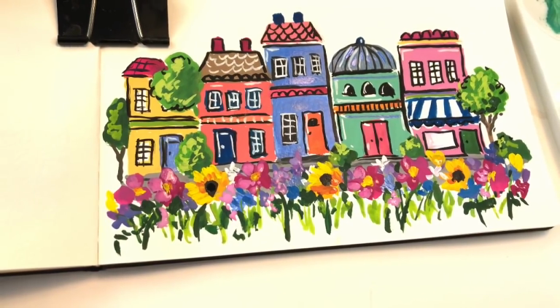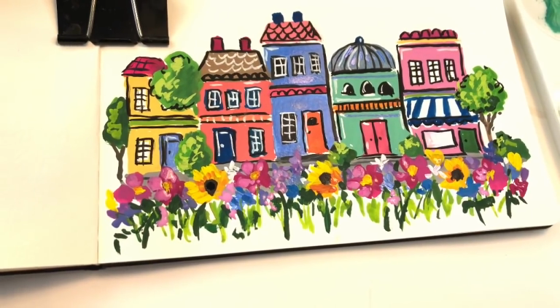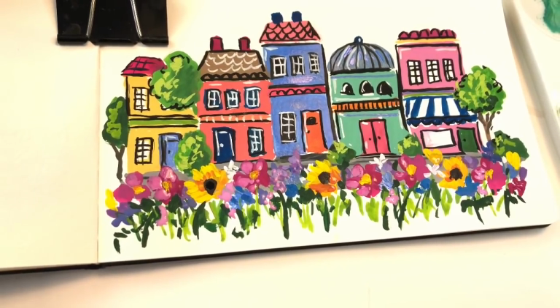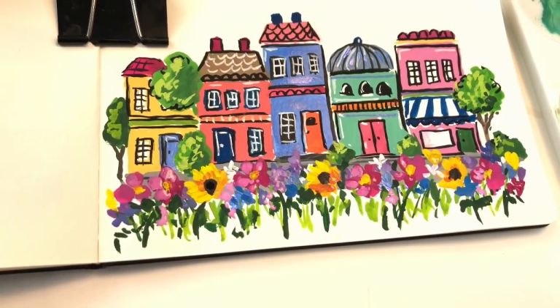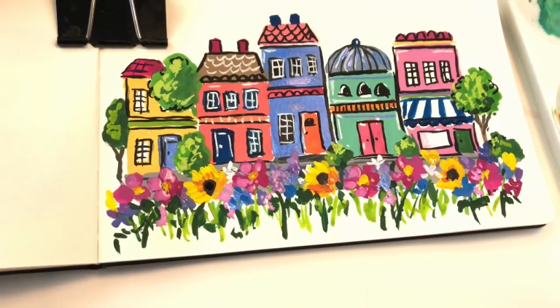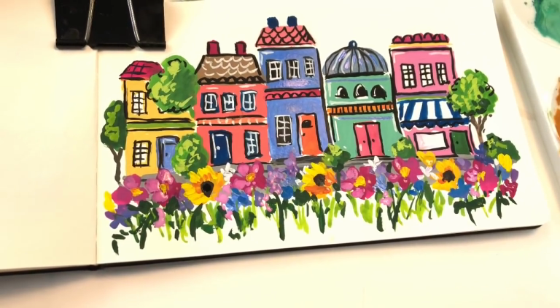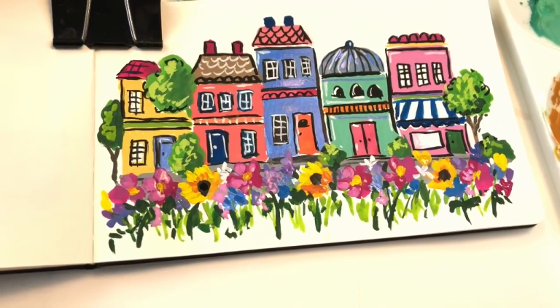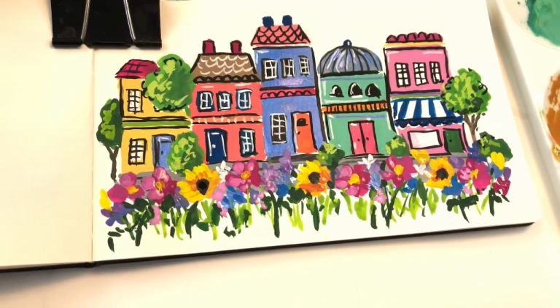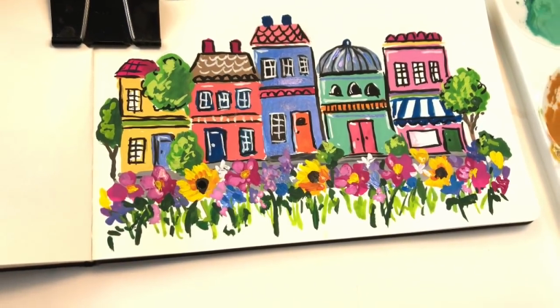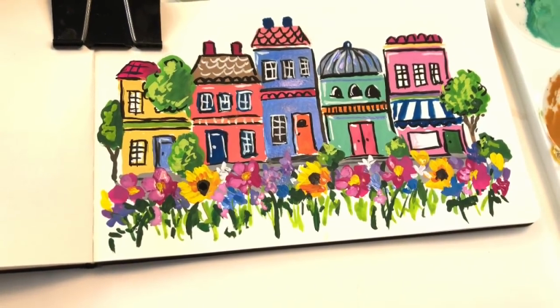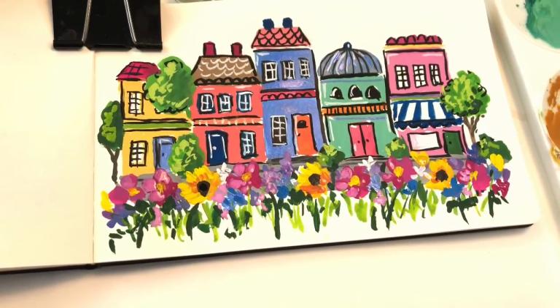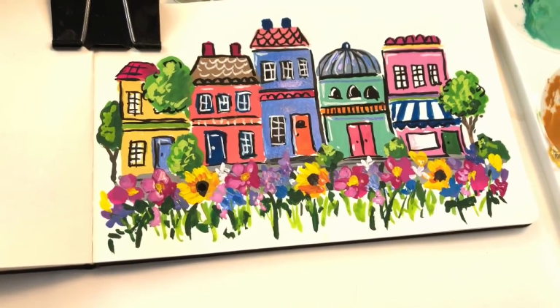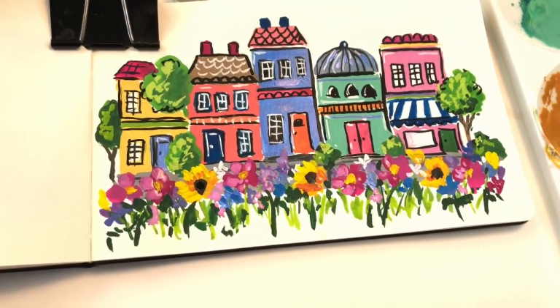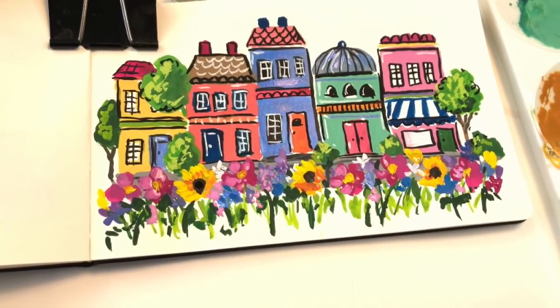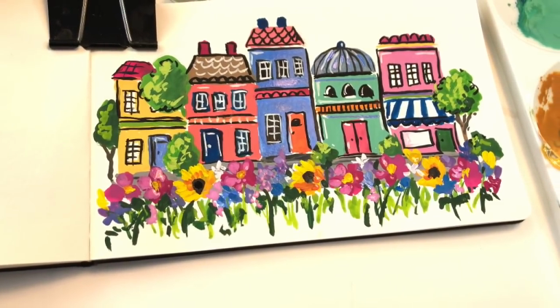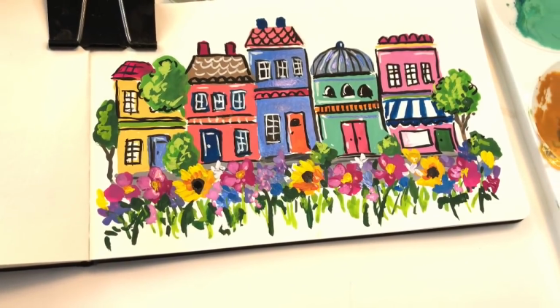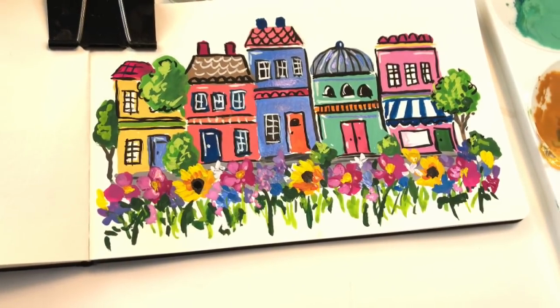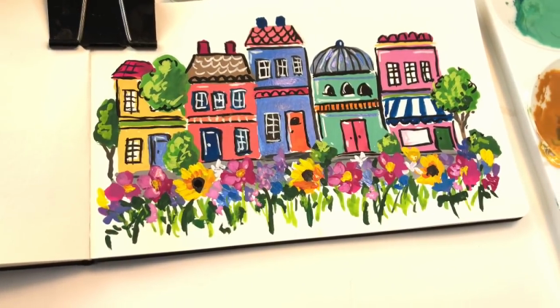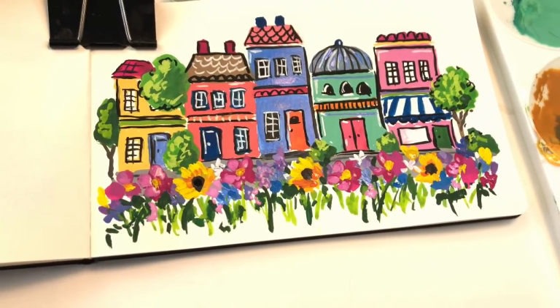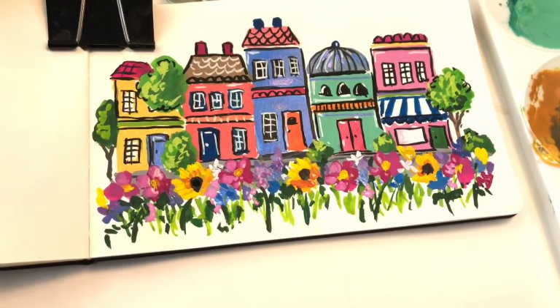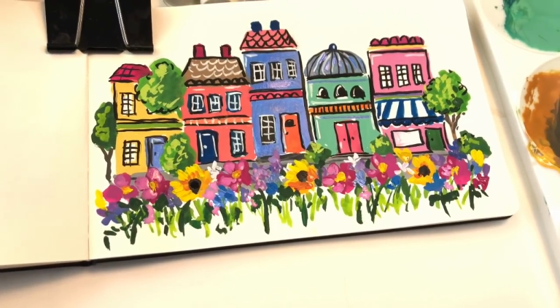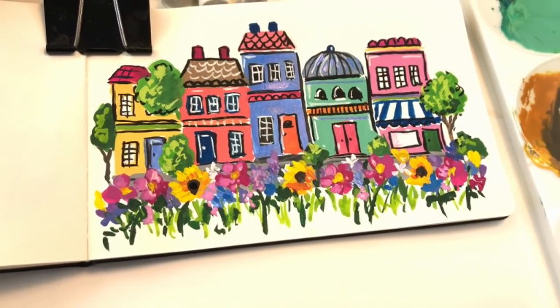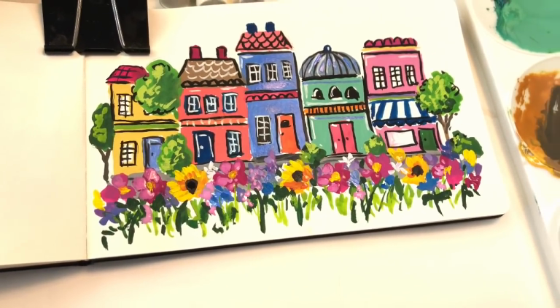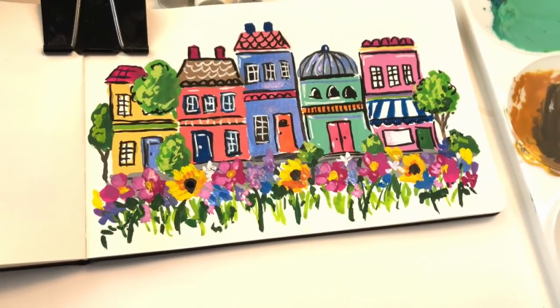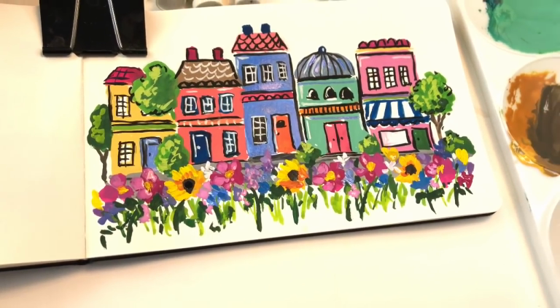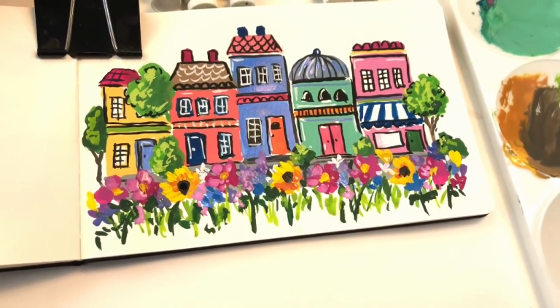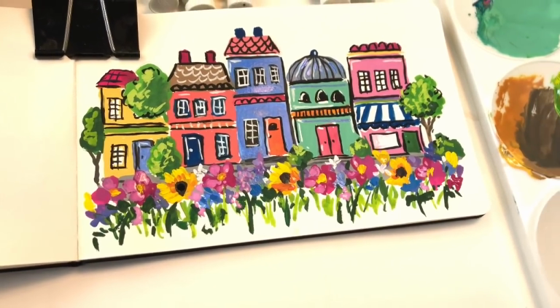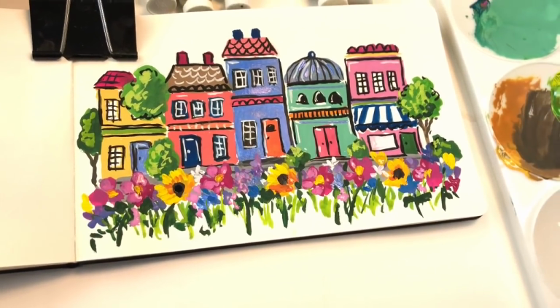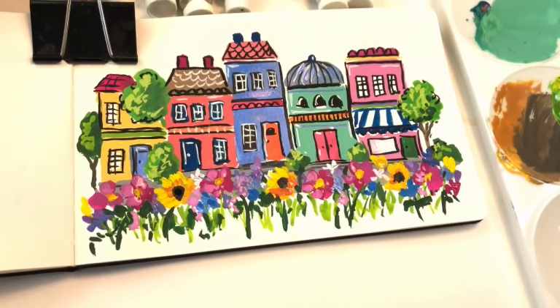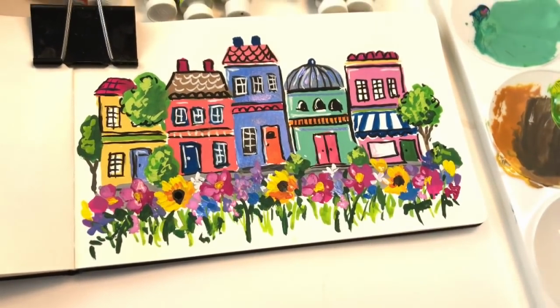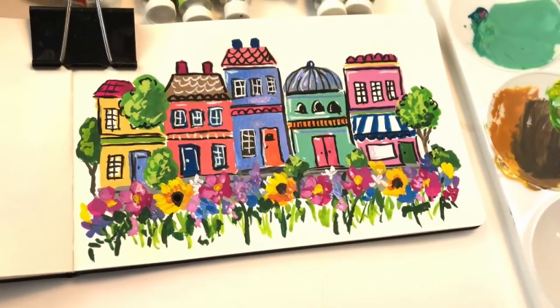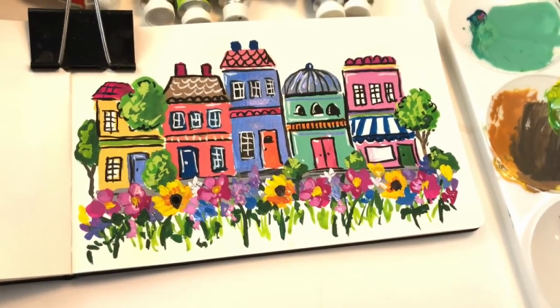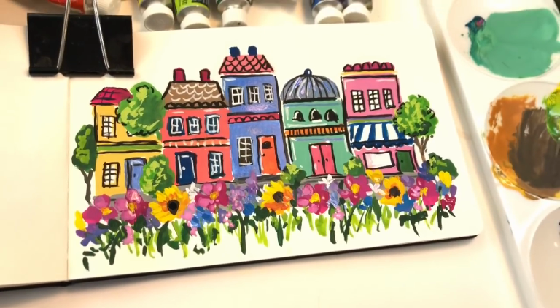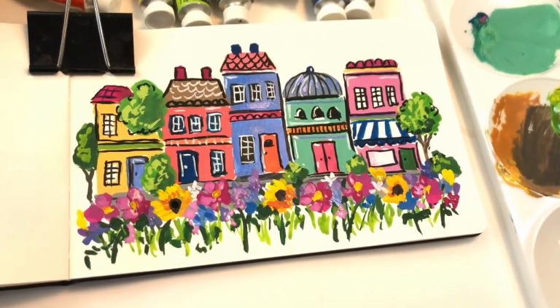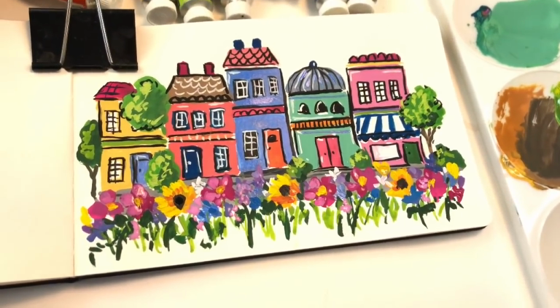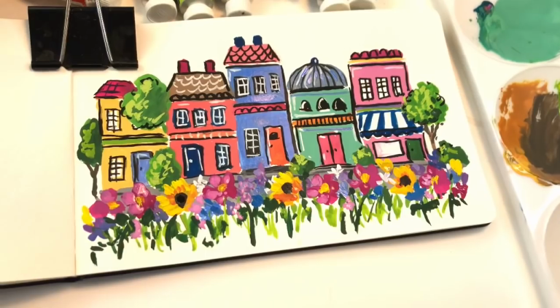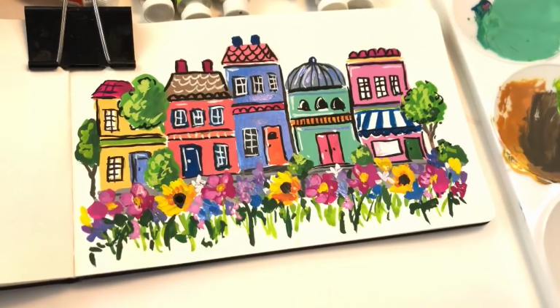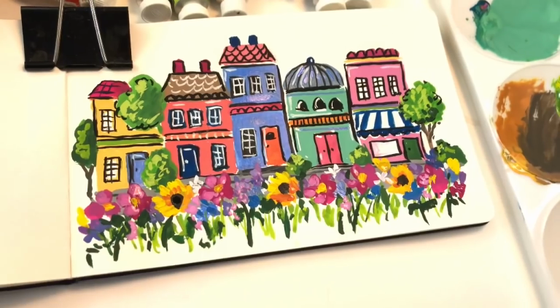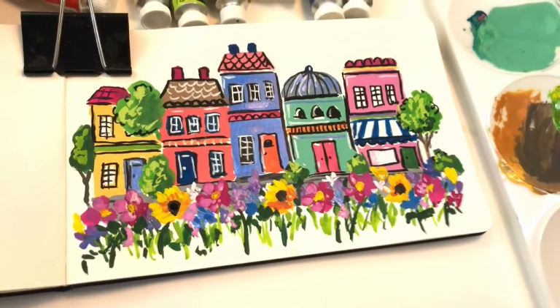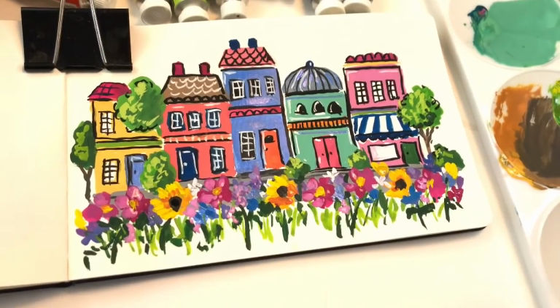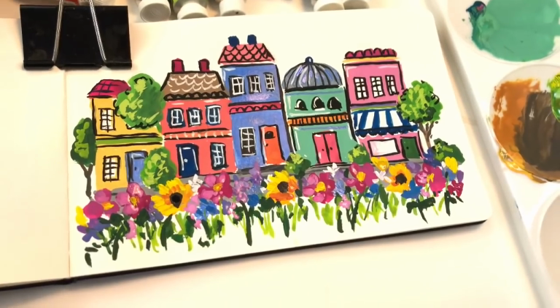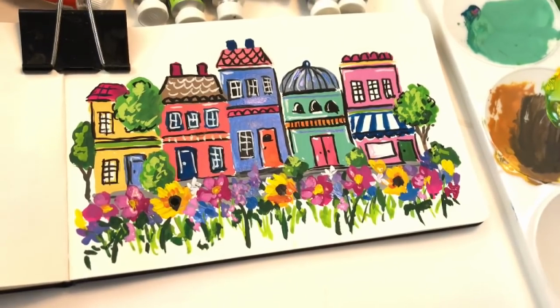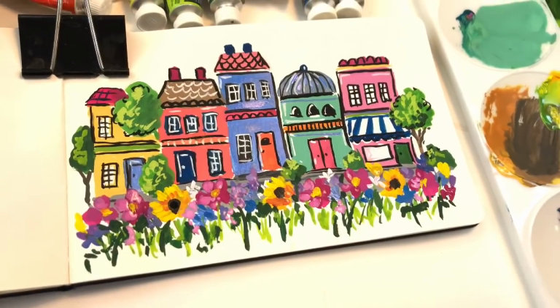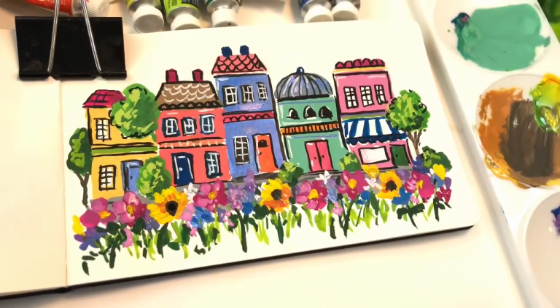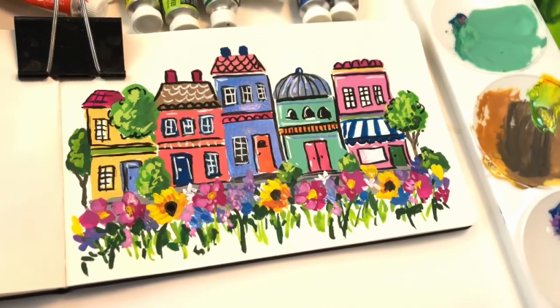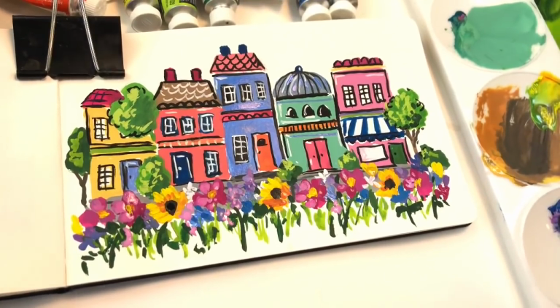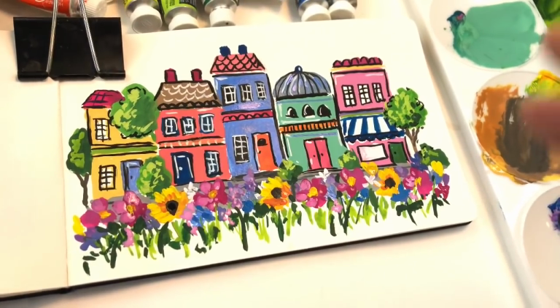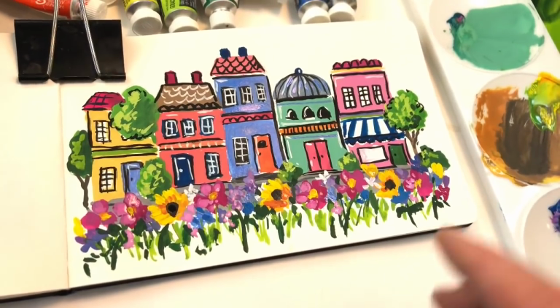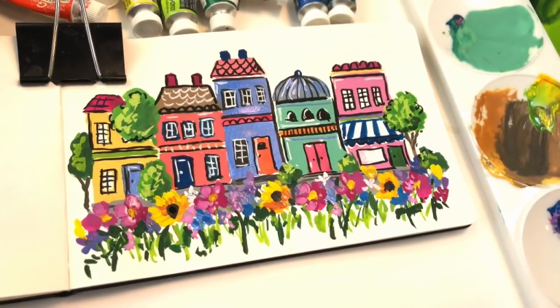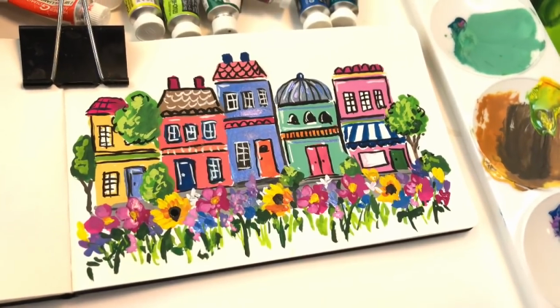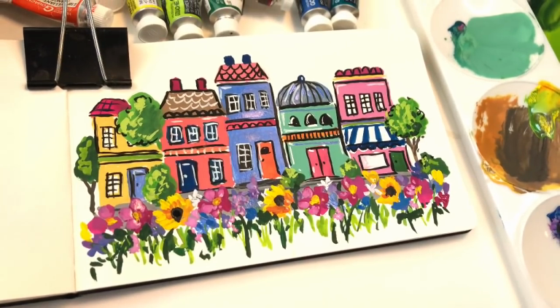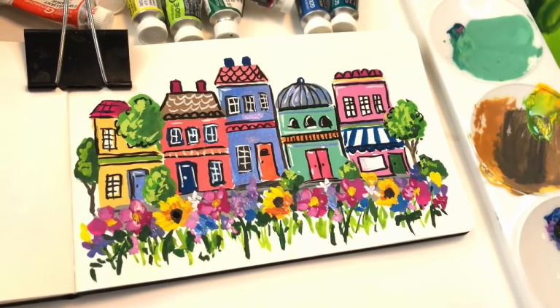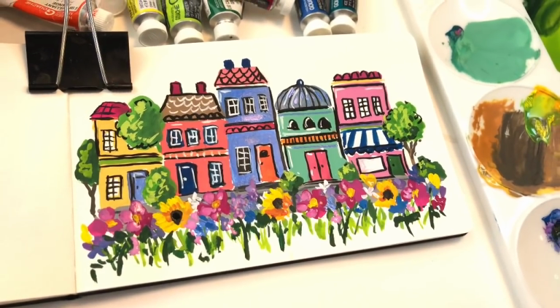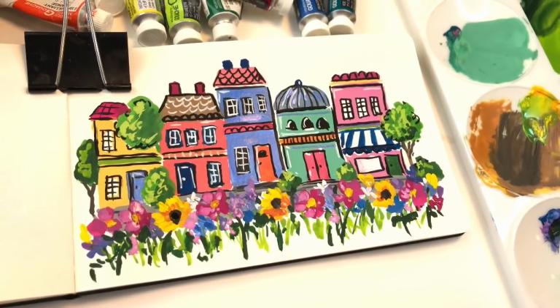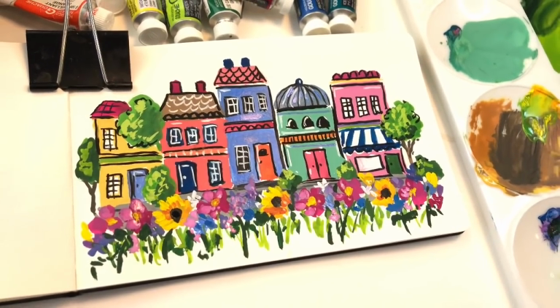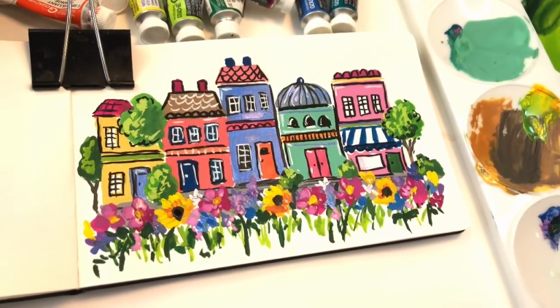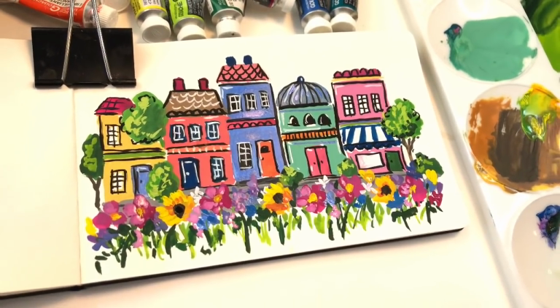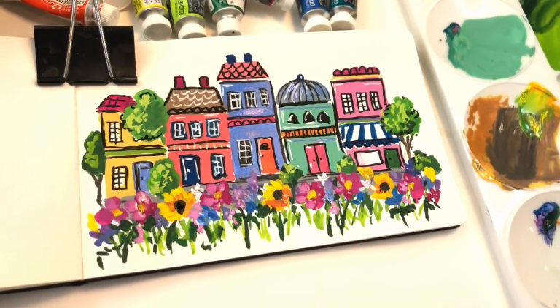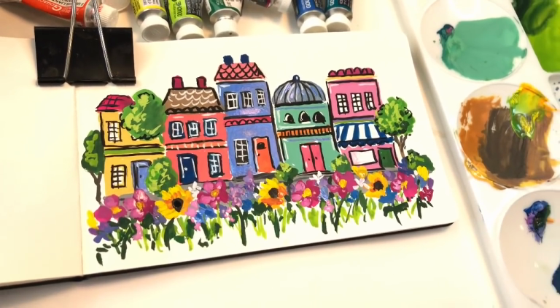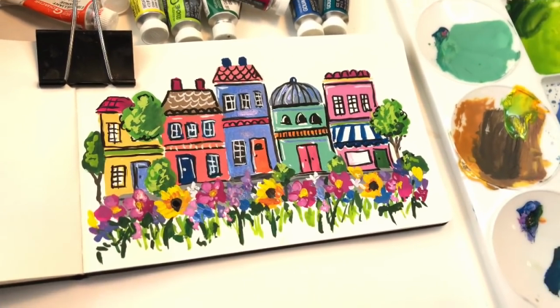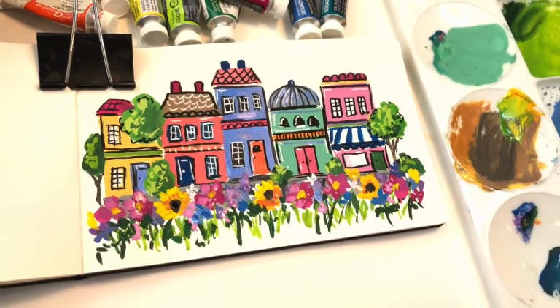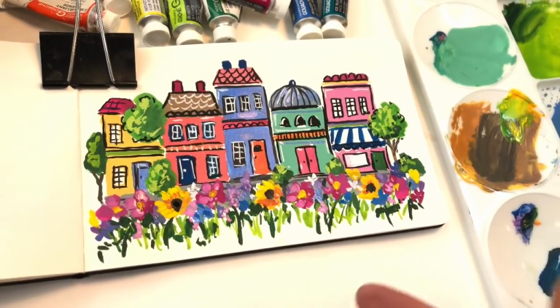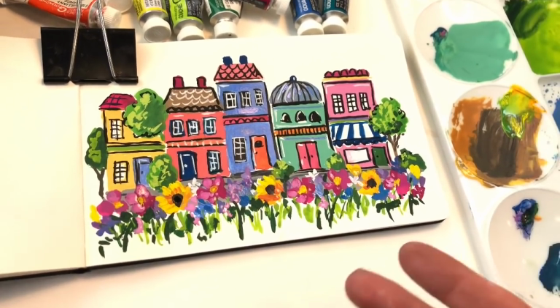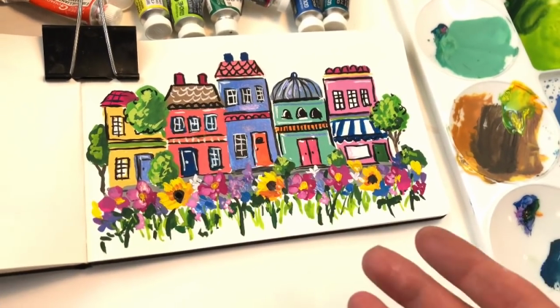Hello everyone. Welcome to my channel. My name is Ellen Kimmy Trent. It's Saturday. We're going to play in our sketchbook and we're going to be using gouache today.